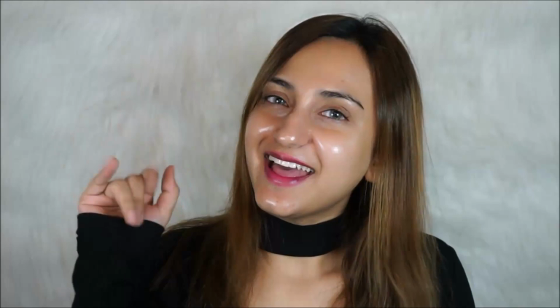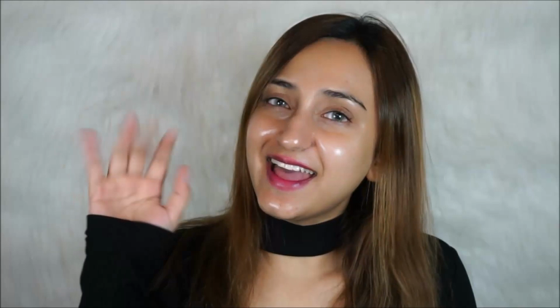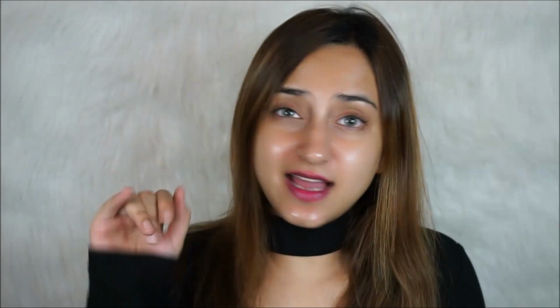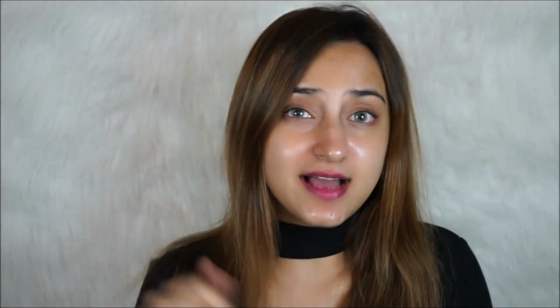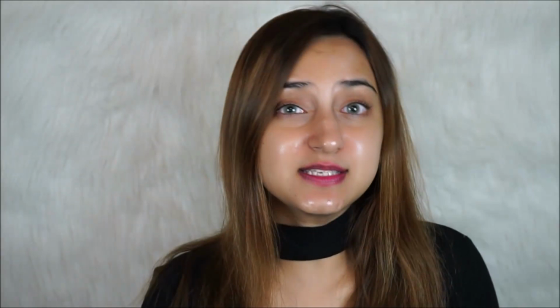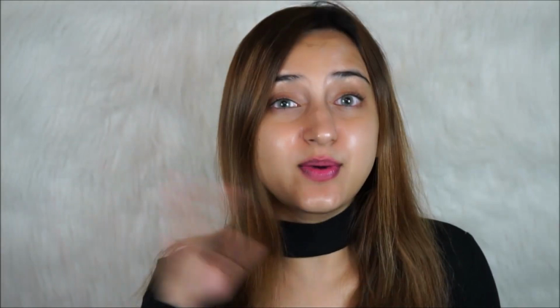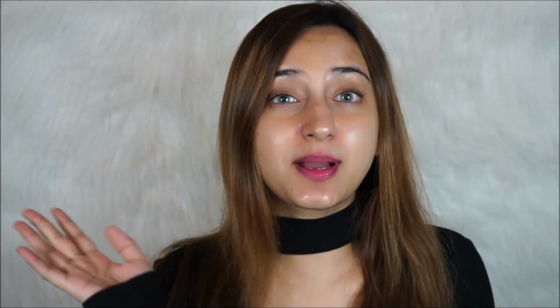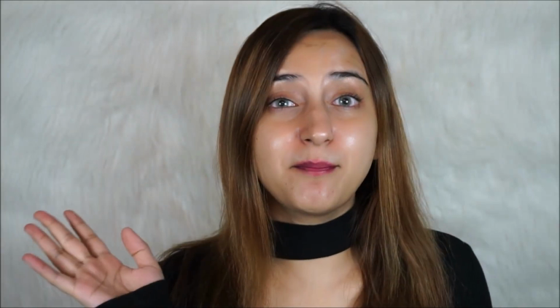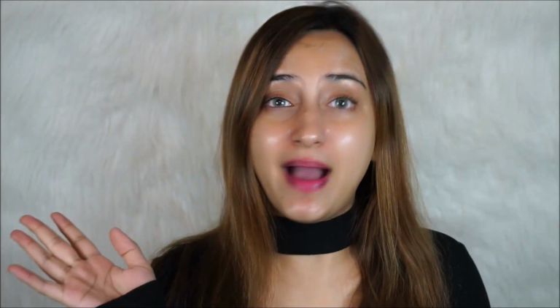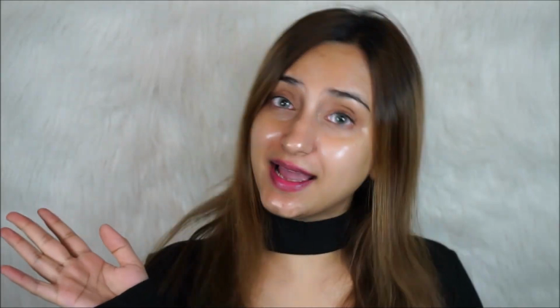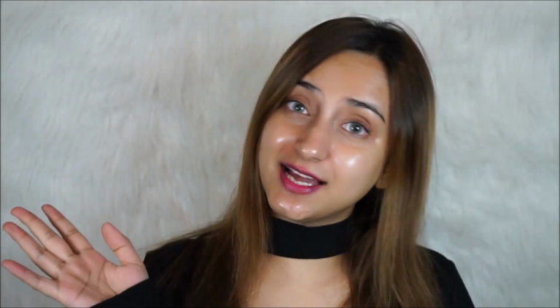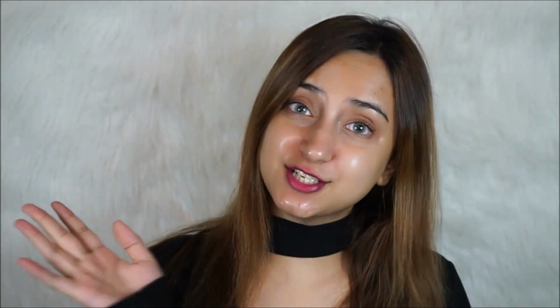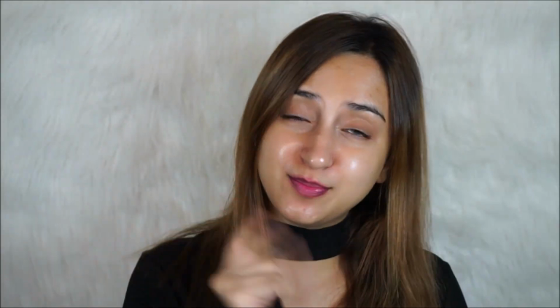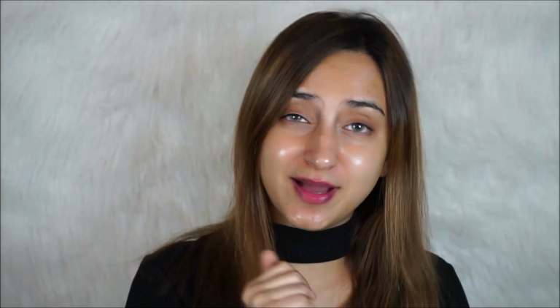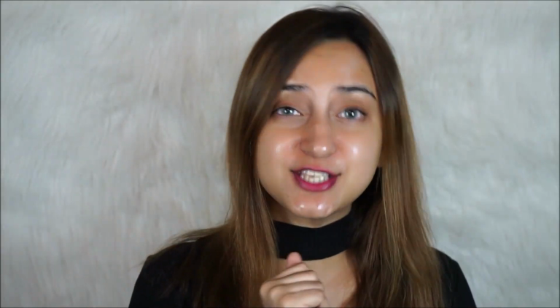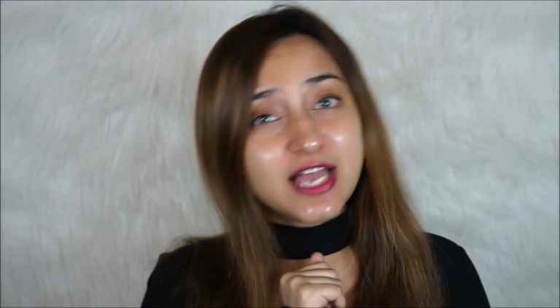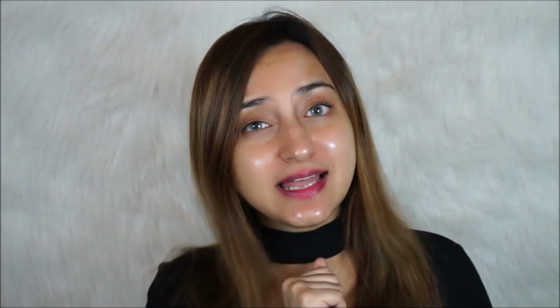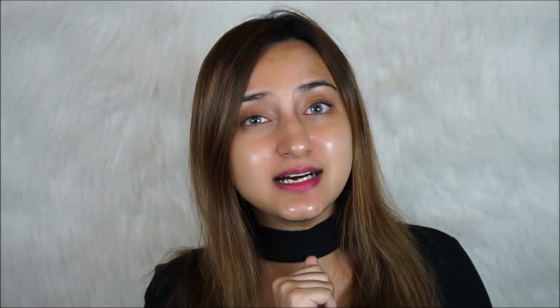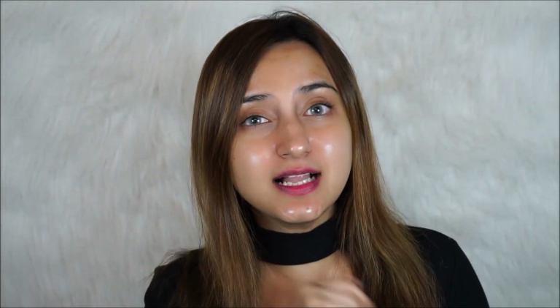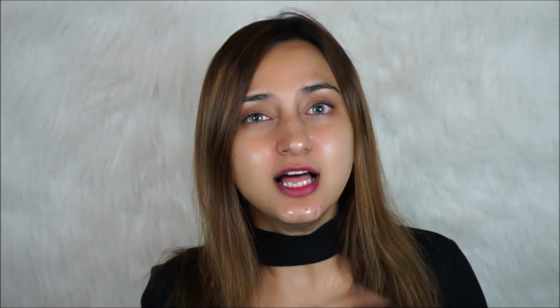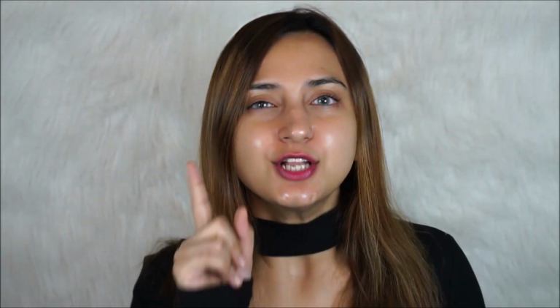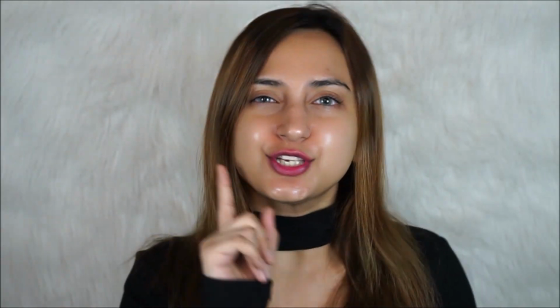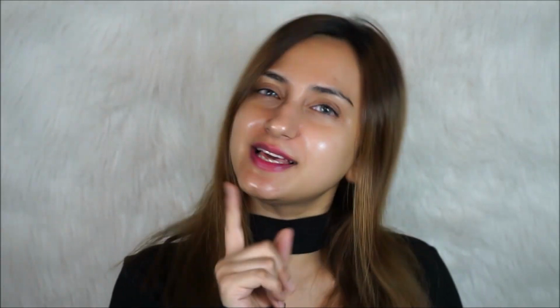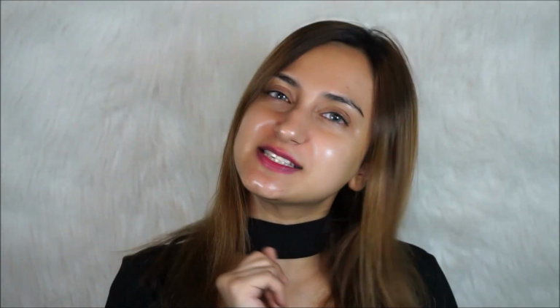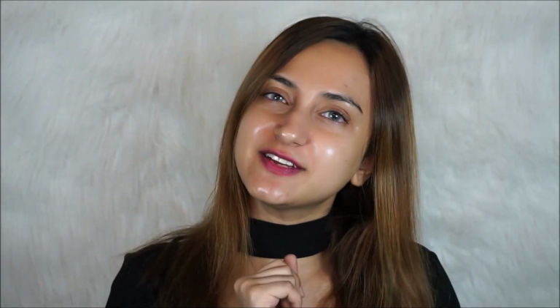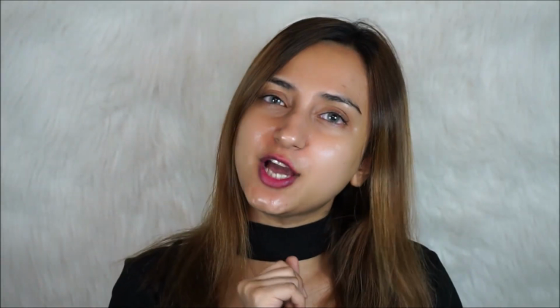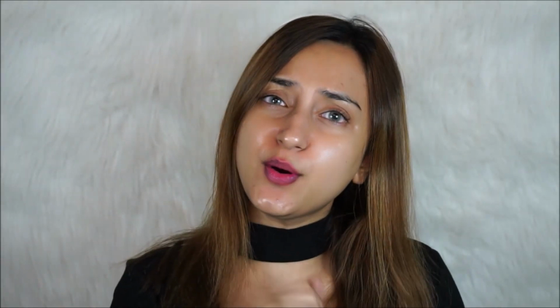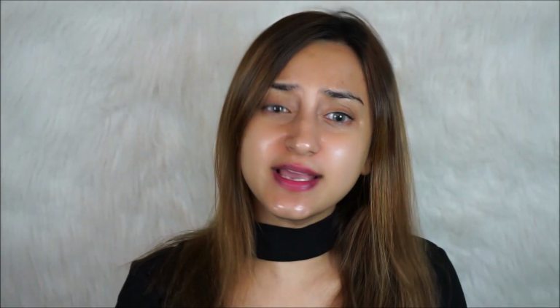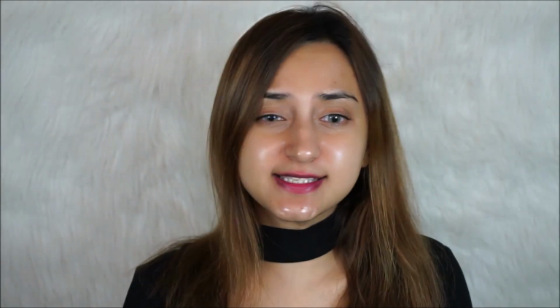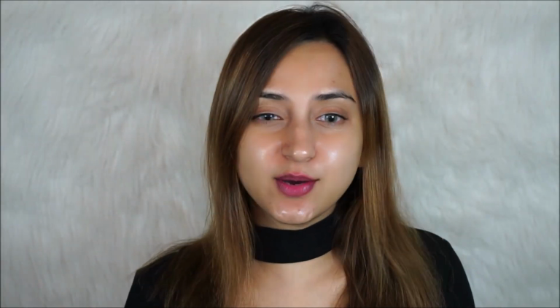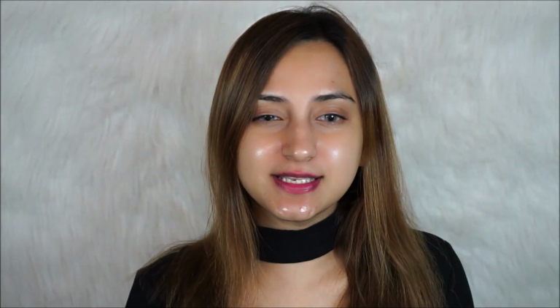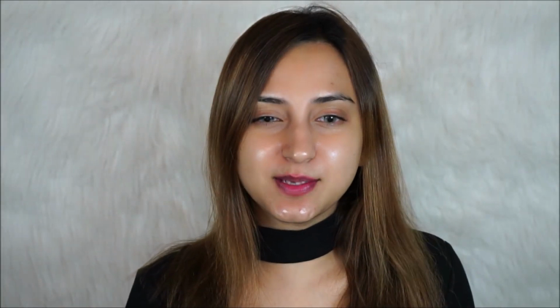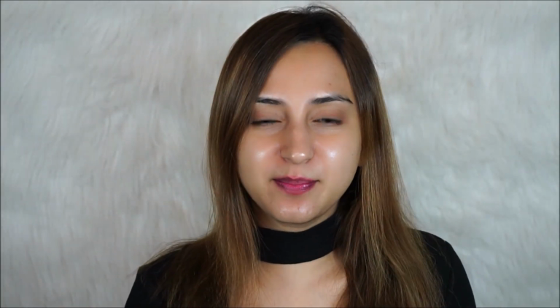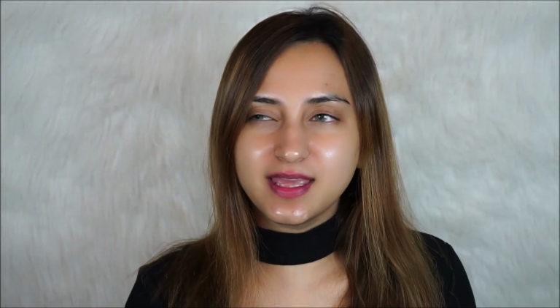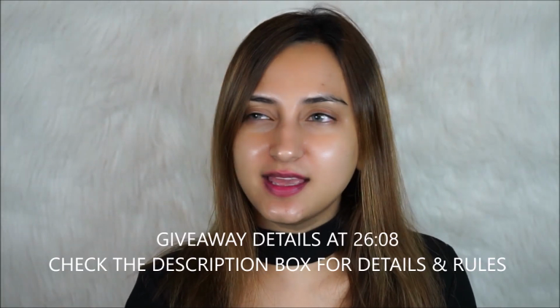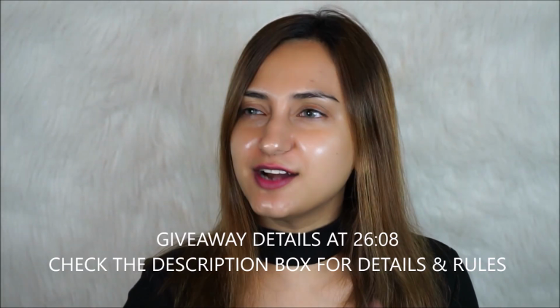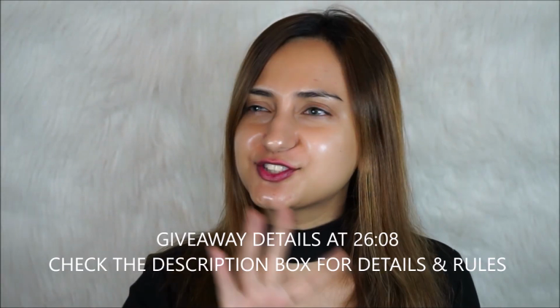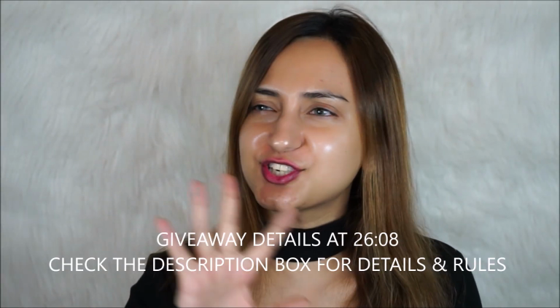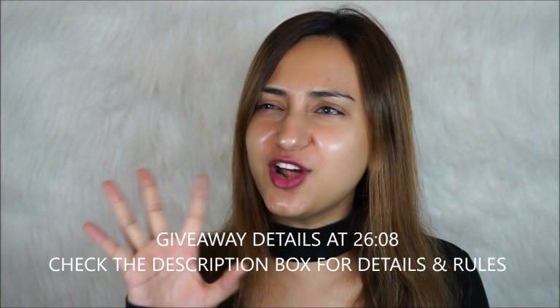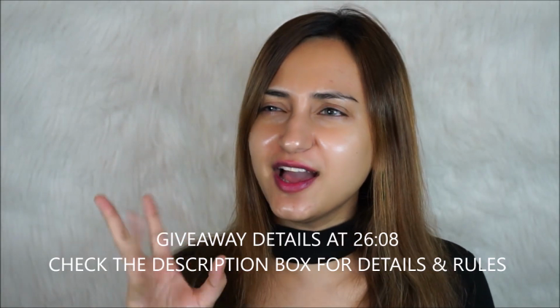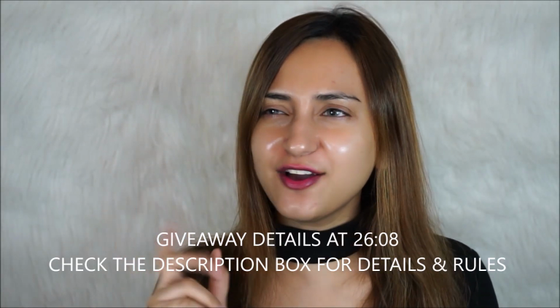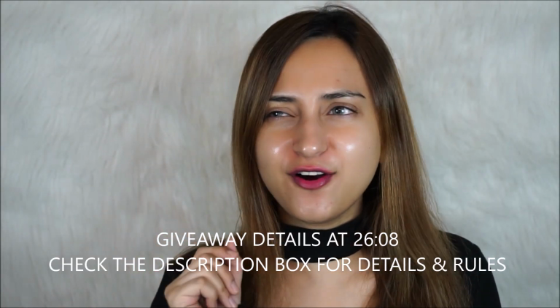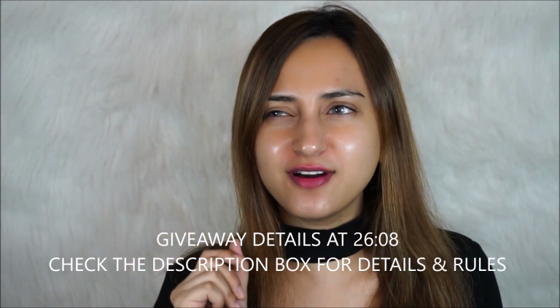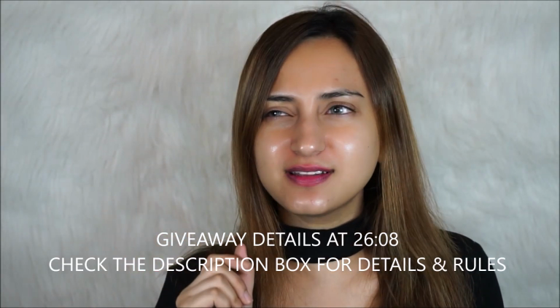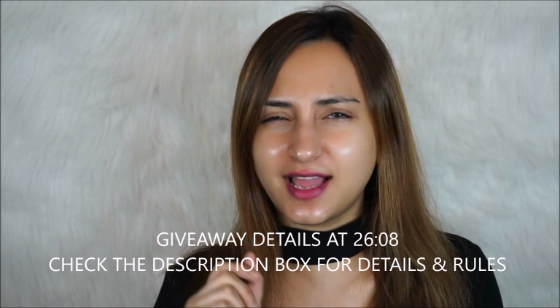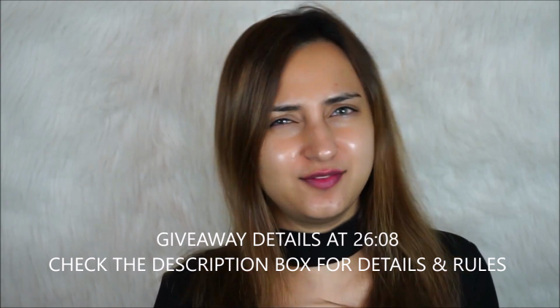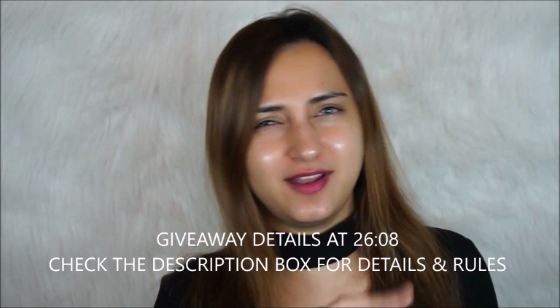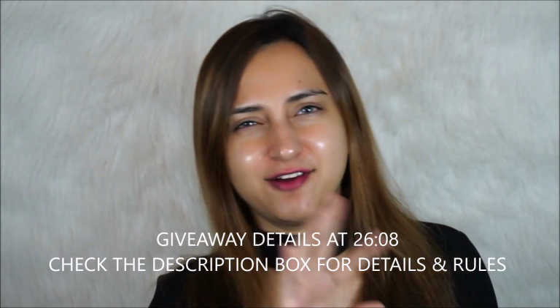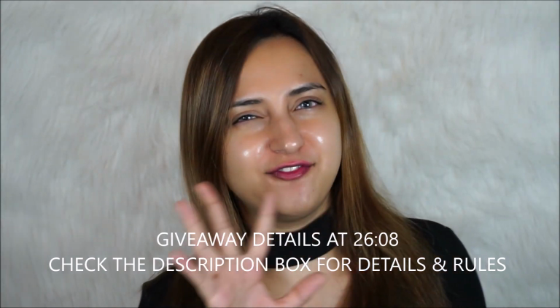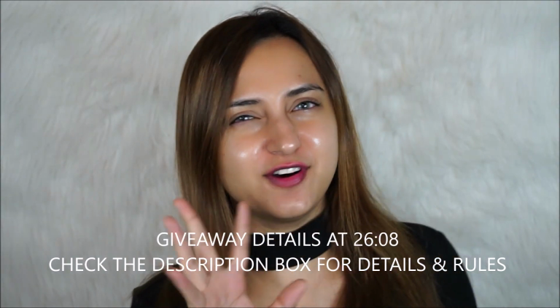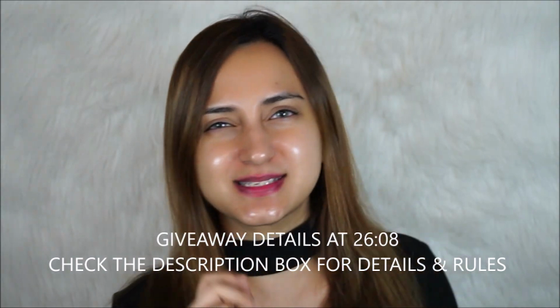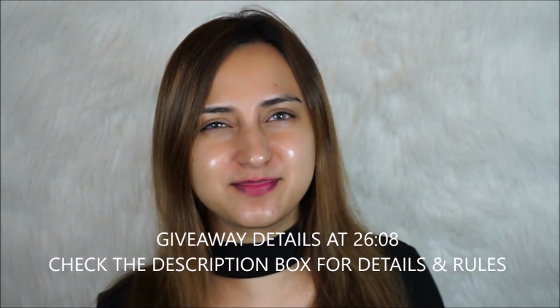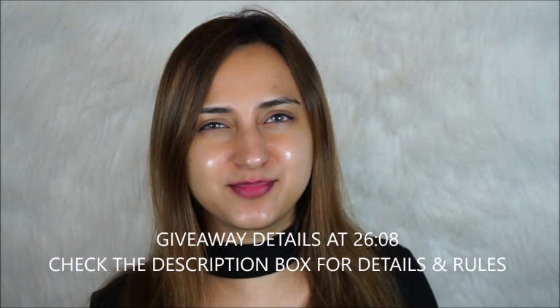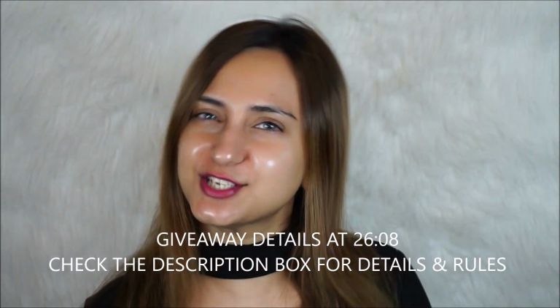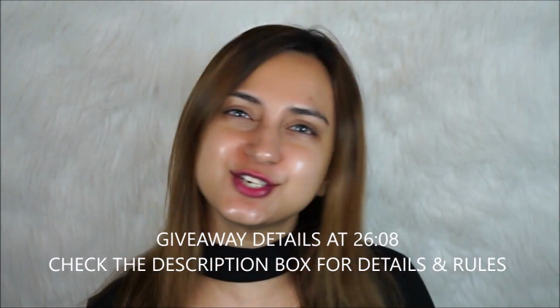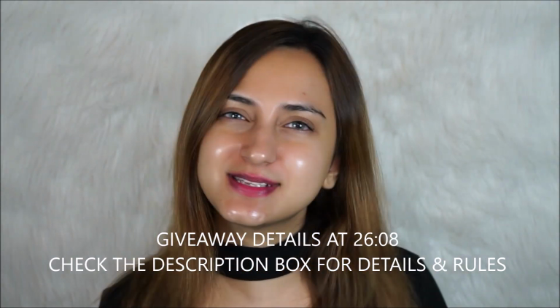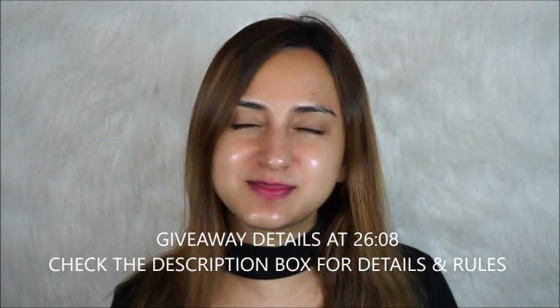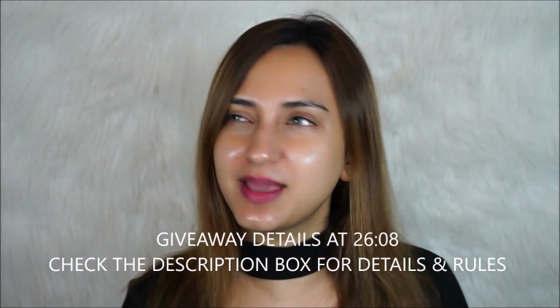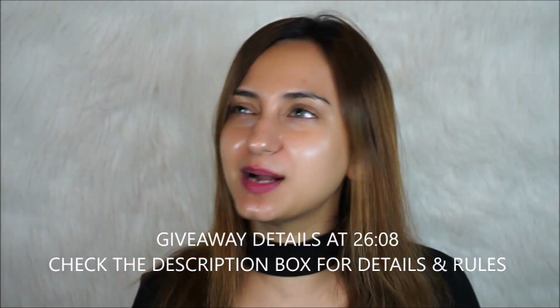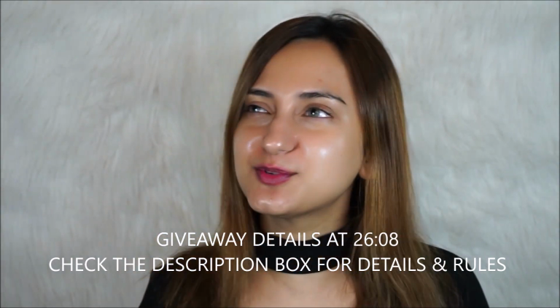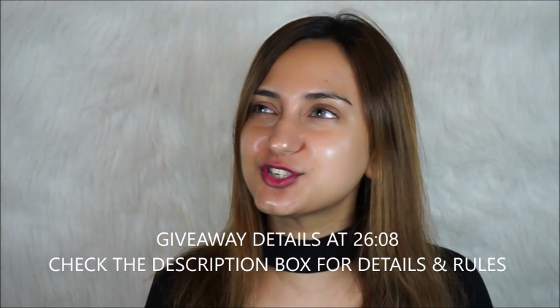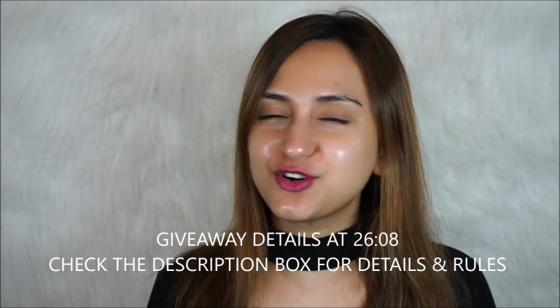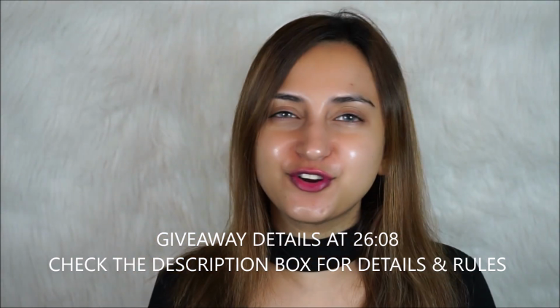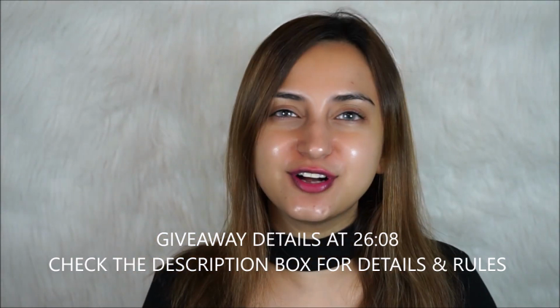Hey guys, welcome back to my channel. Today's video is going to be a try-on, kind of like a first impressions makeup tutorial.